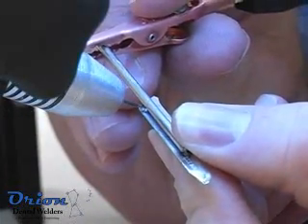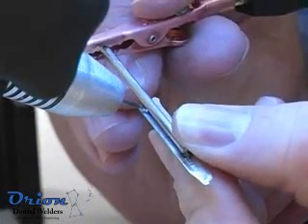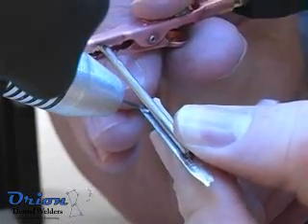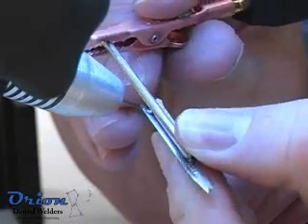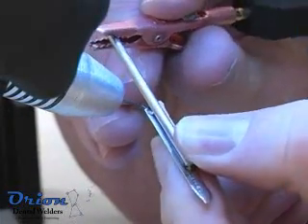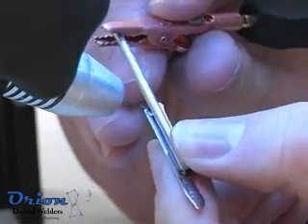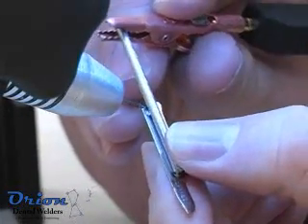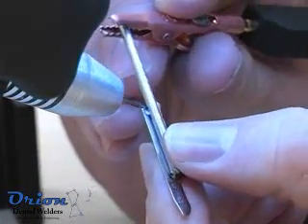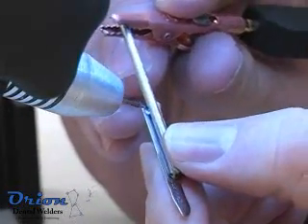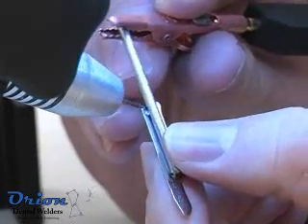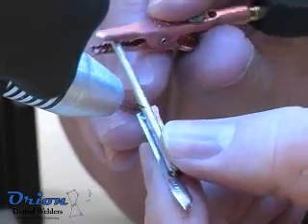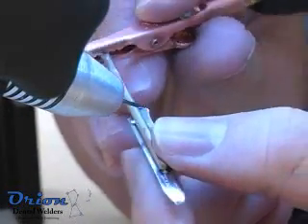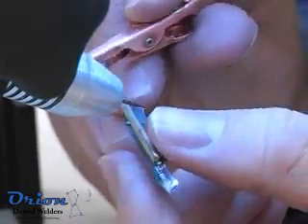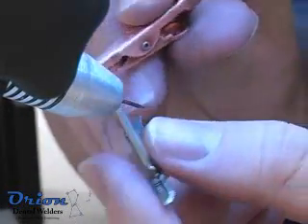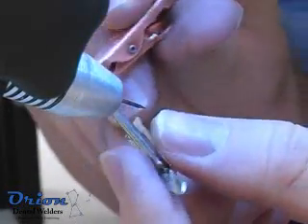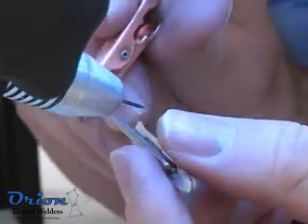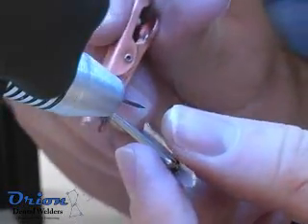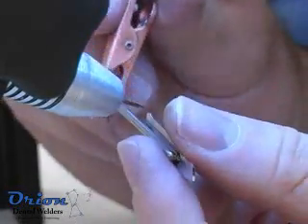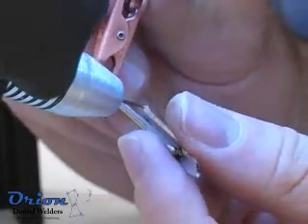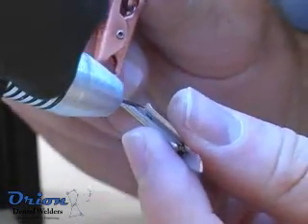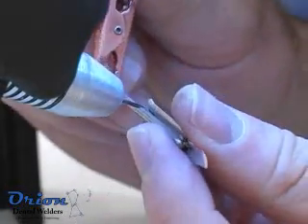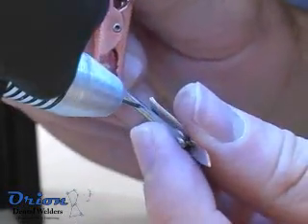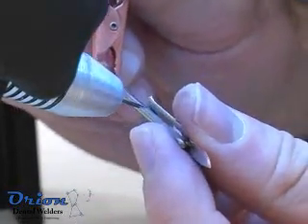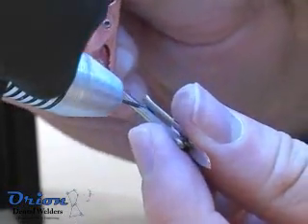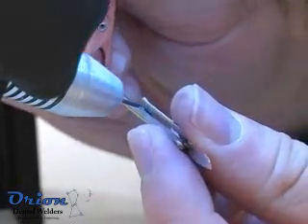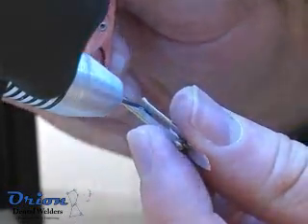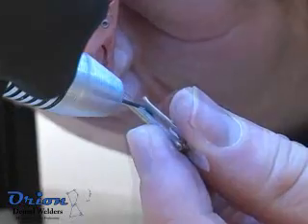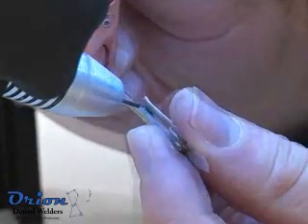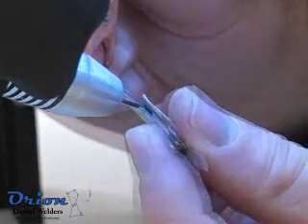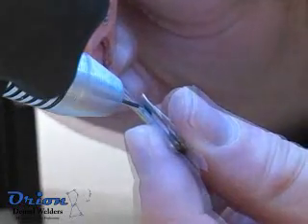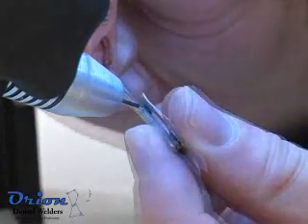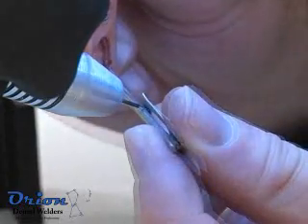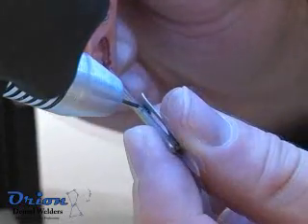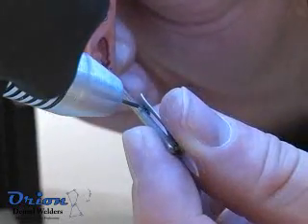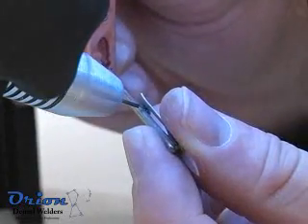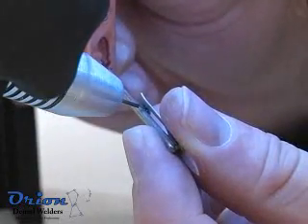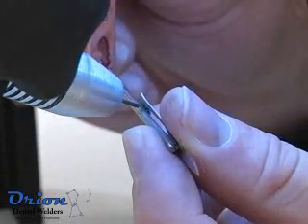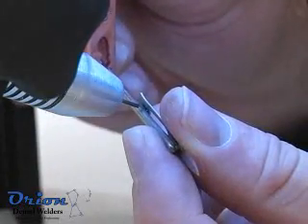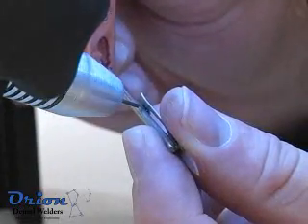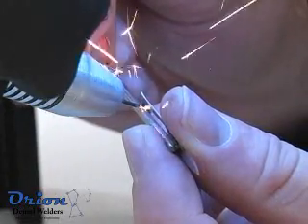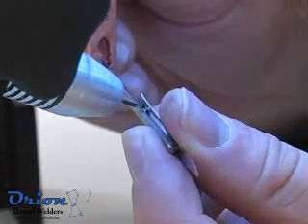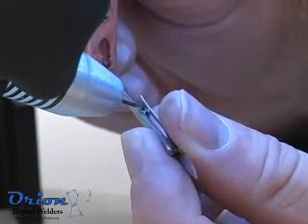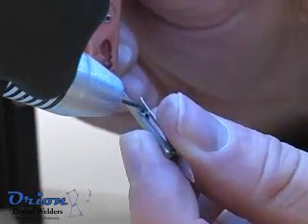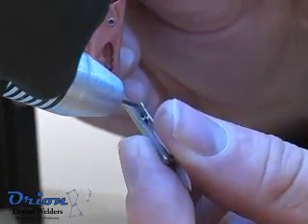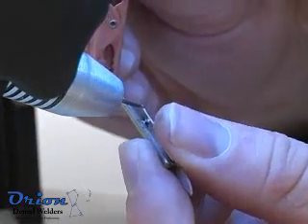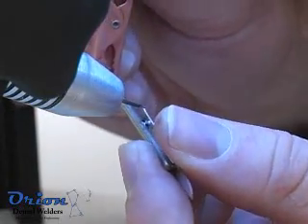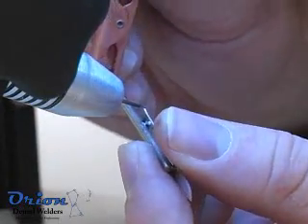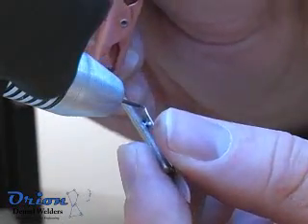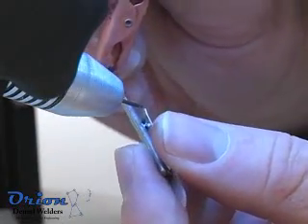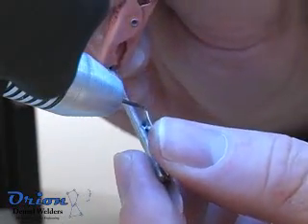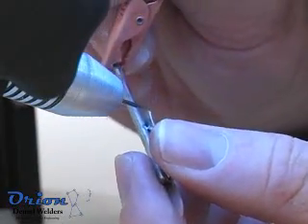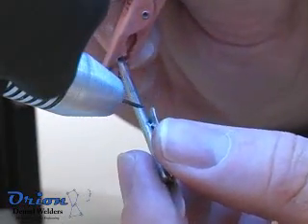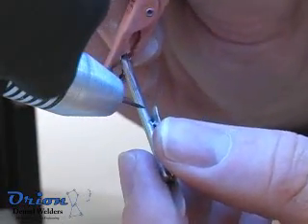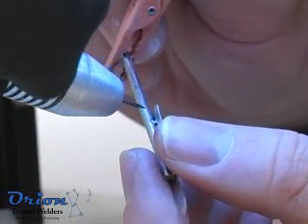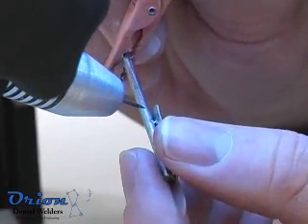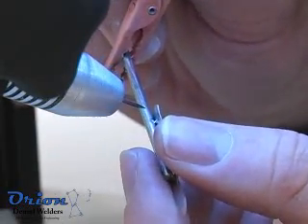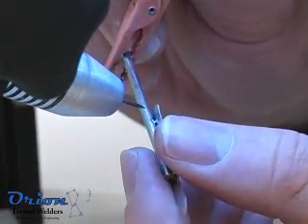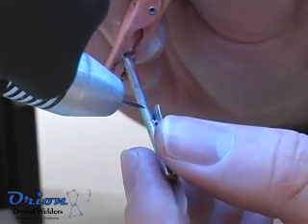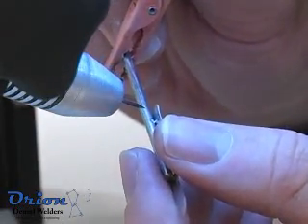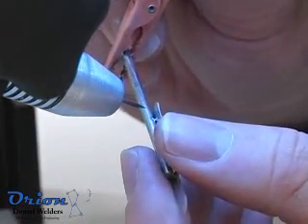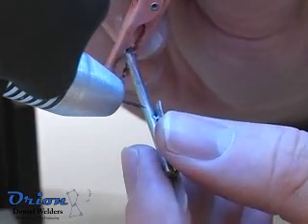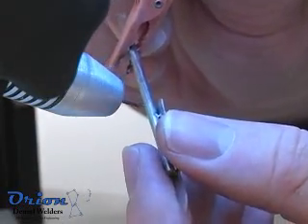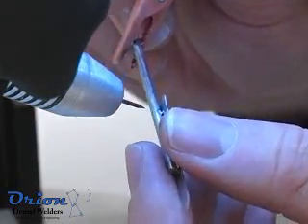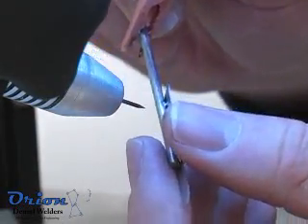Stainless steels, and most carbon steels, are simple to weld. We recommend the new user become familiar with the Orion using stainless steel to practice on.